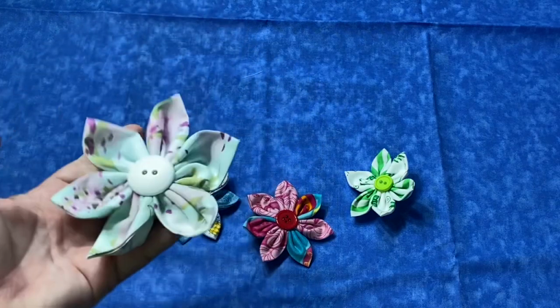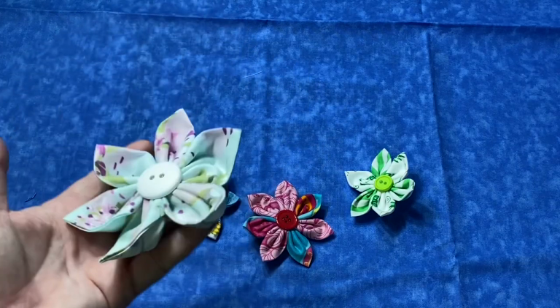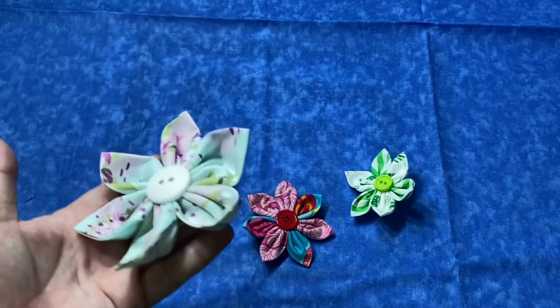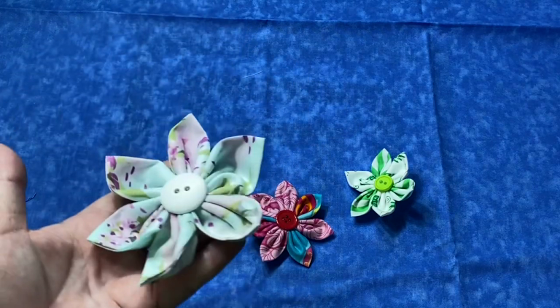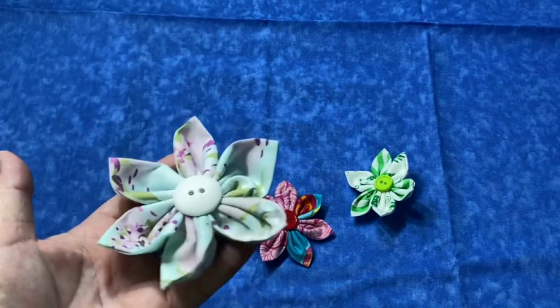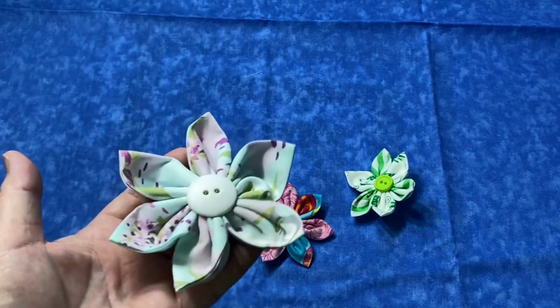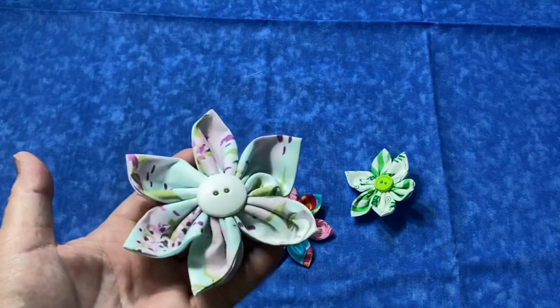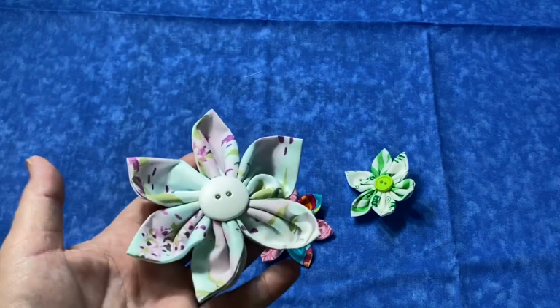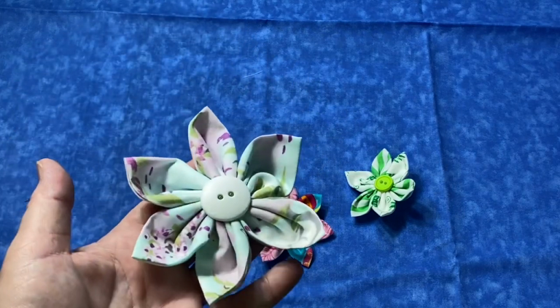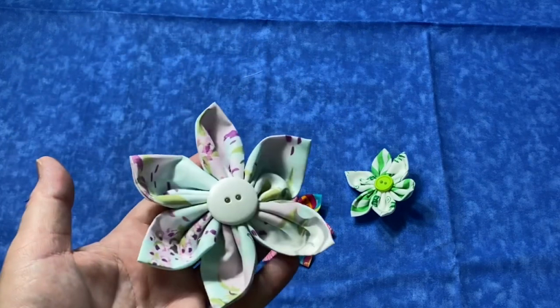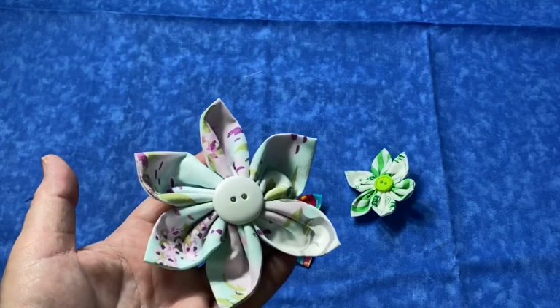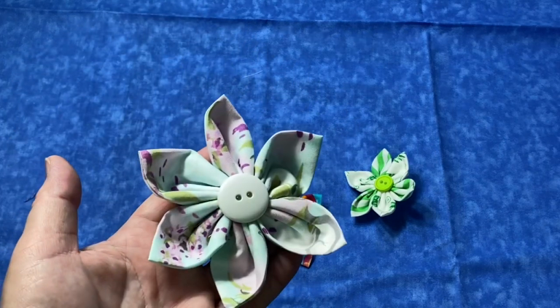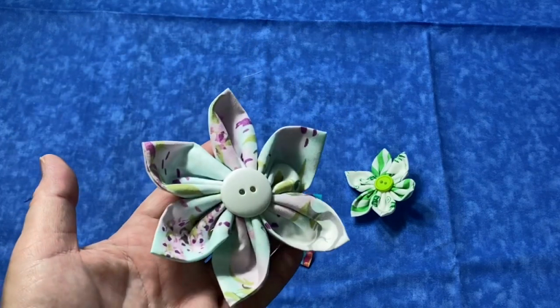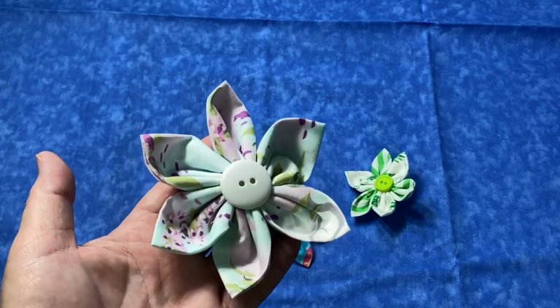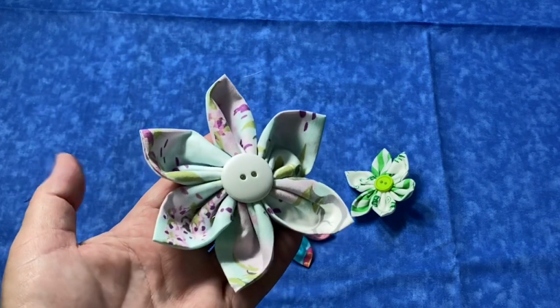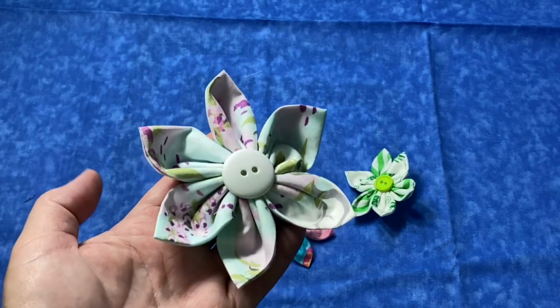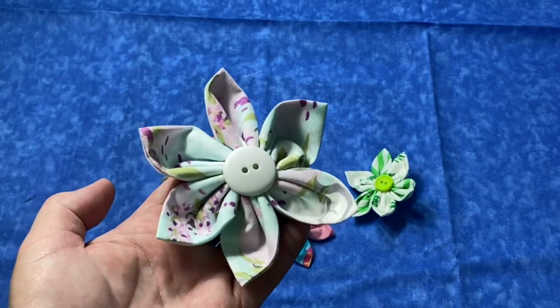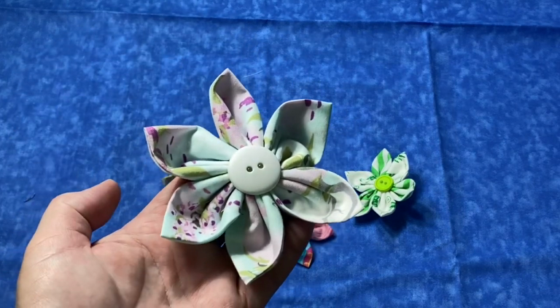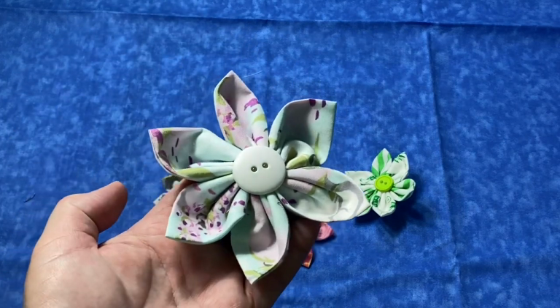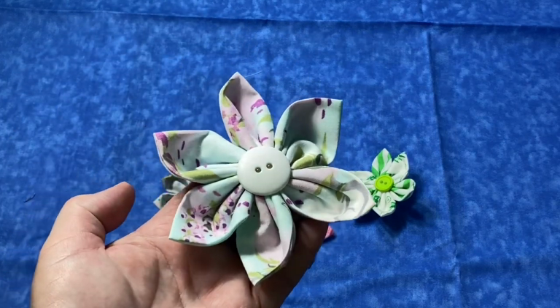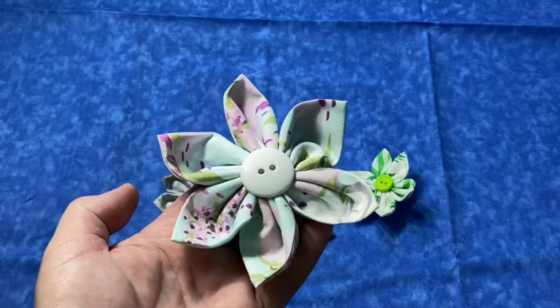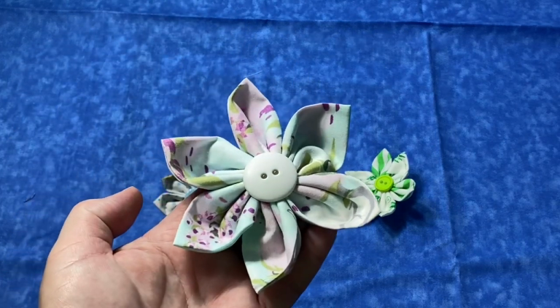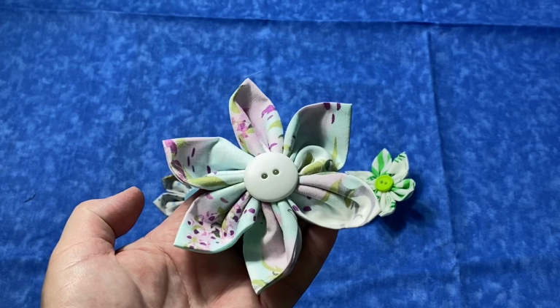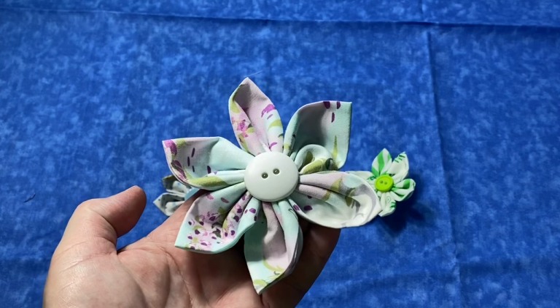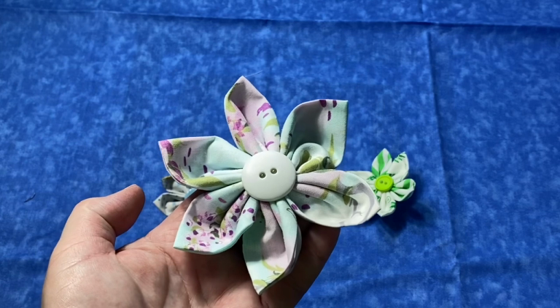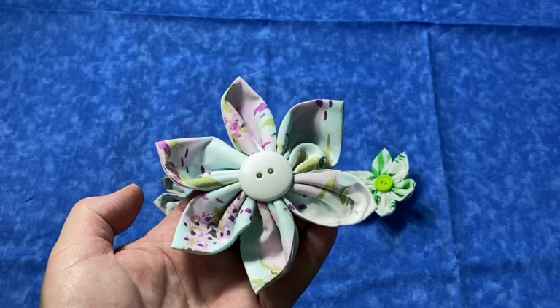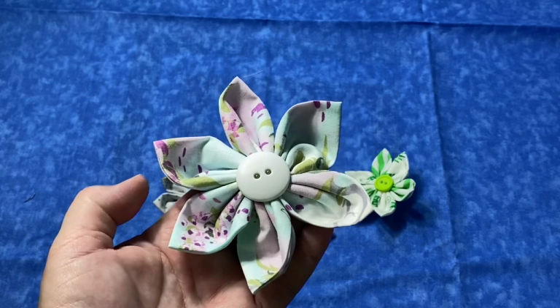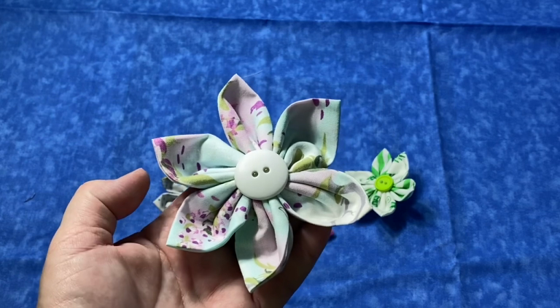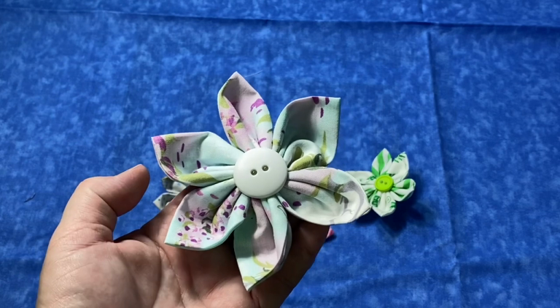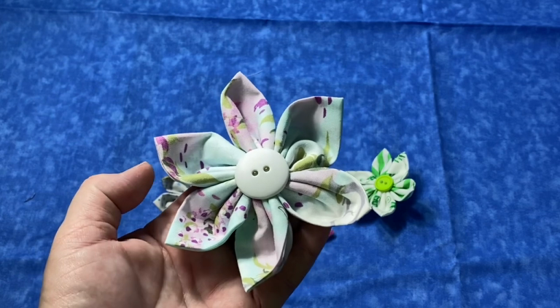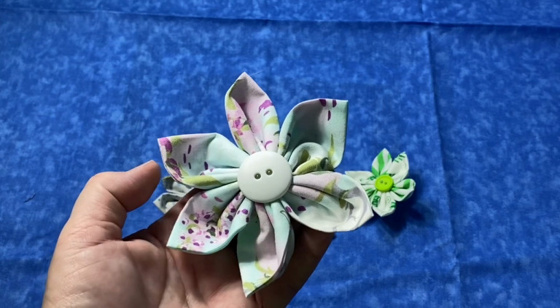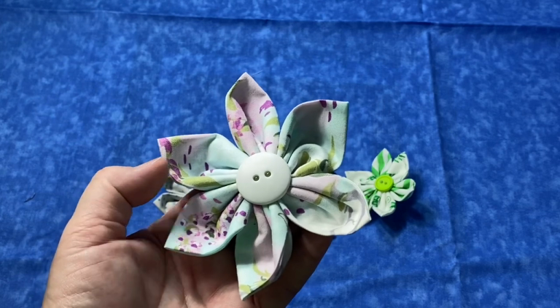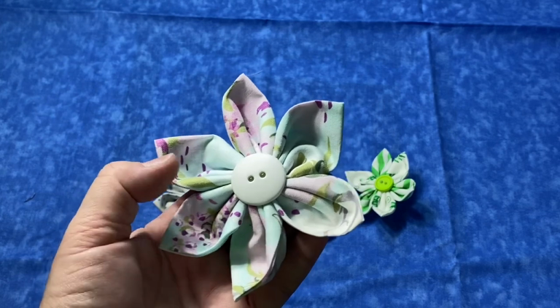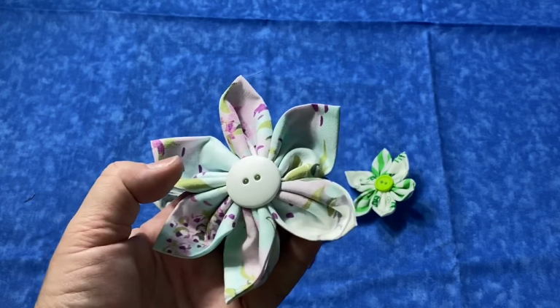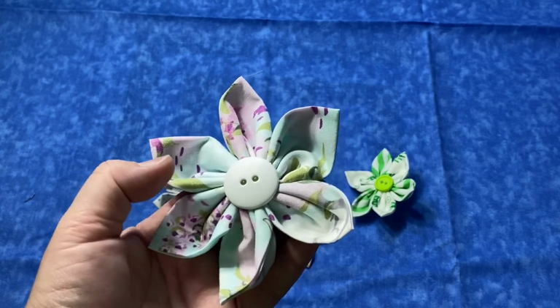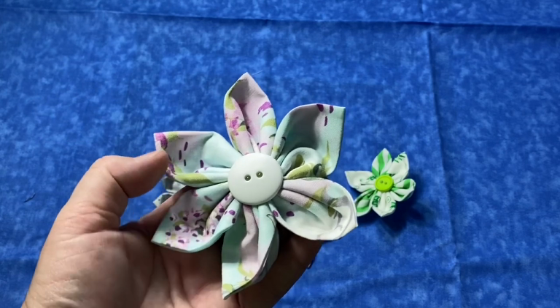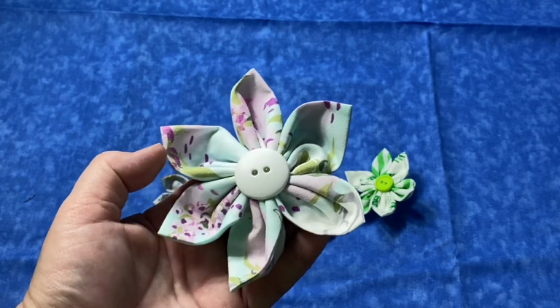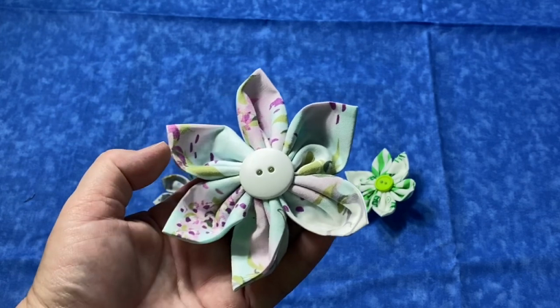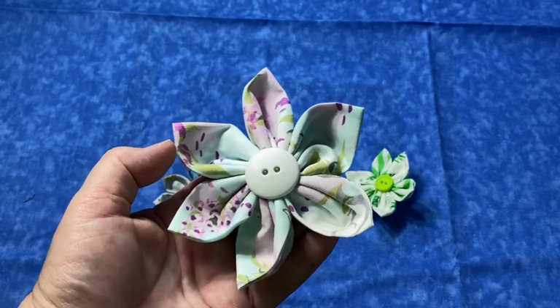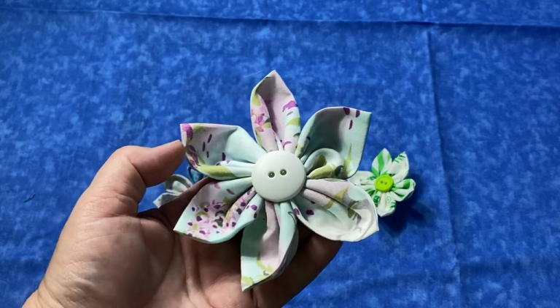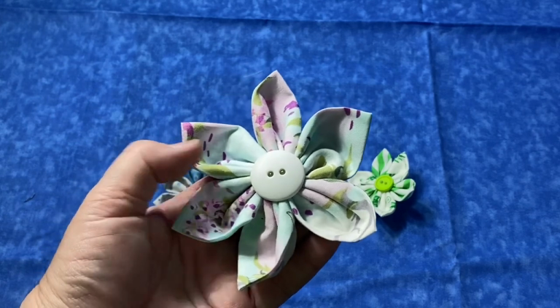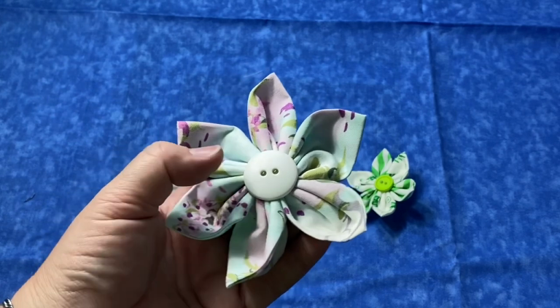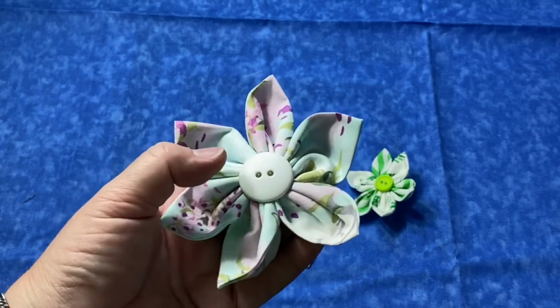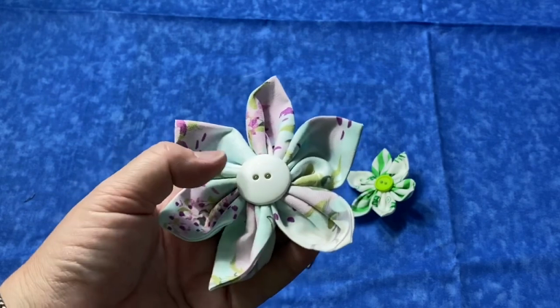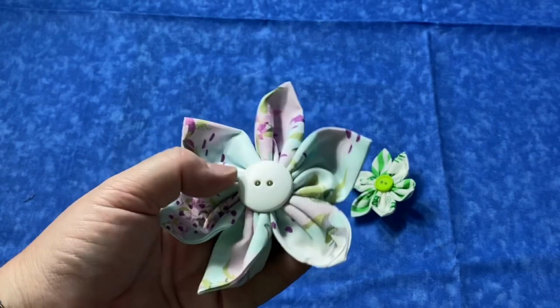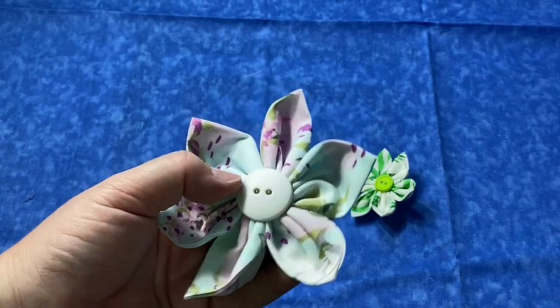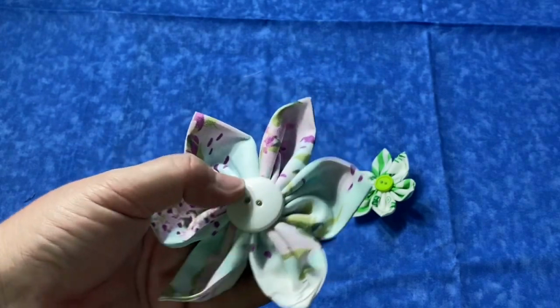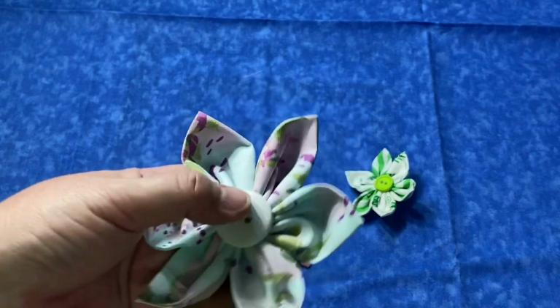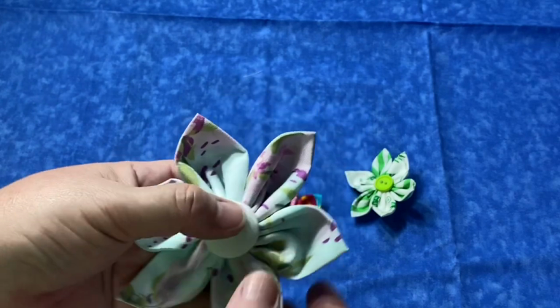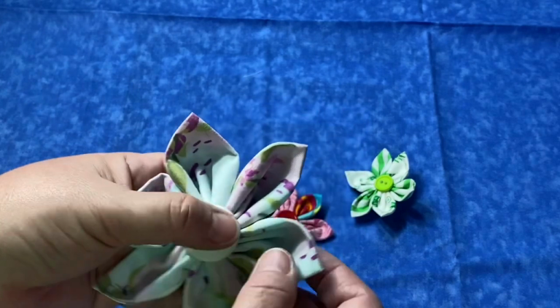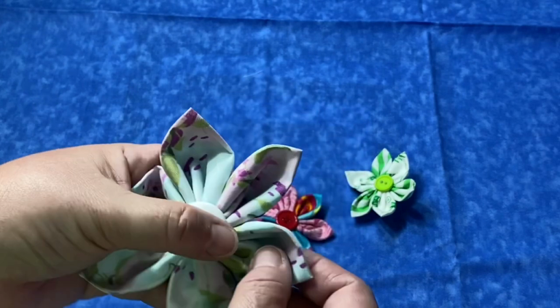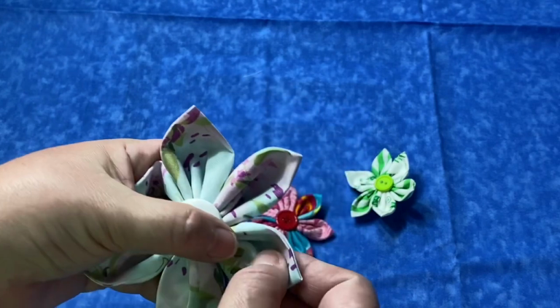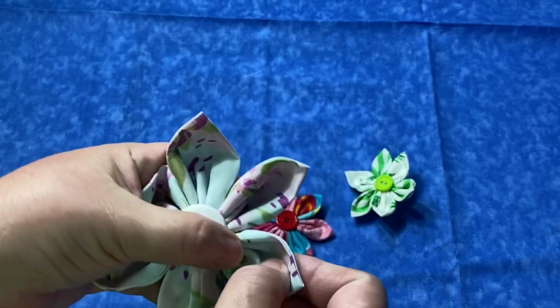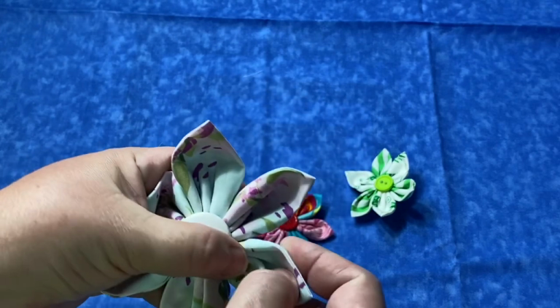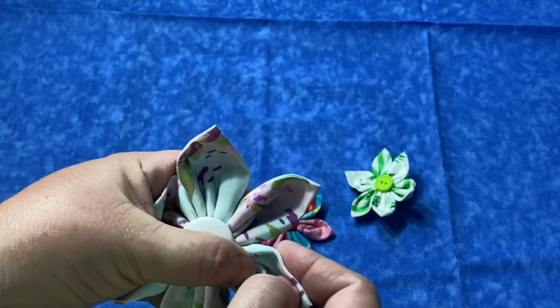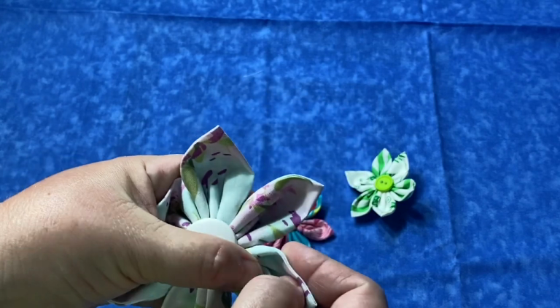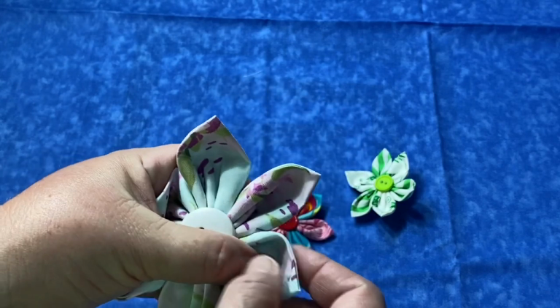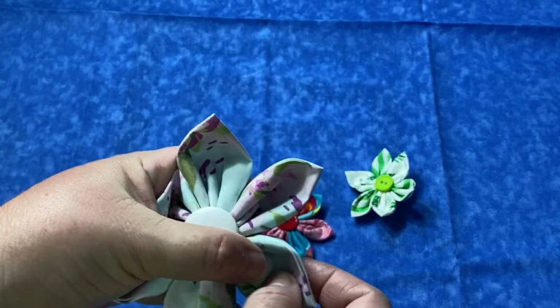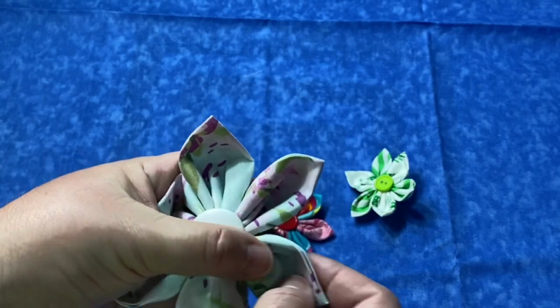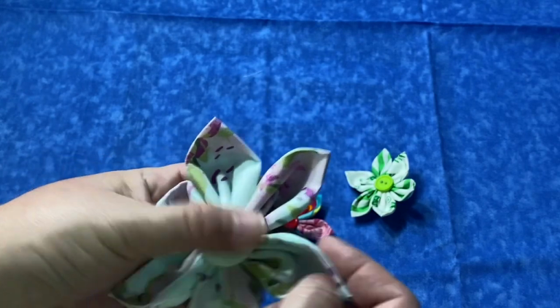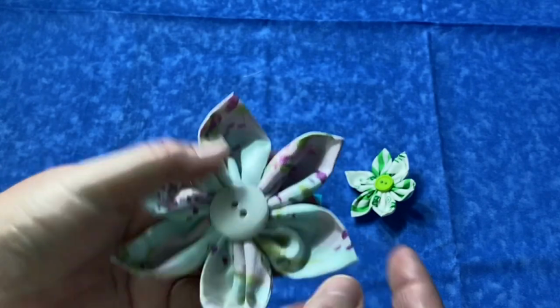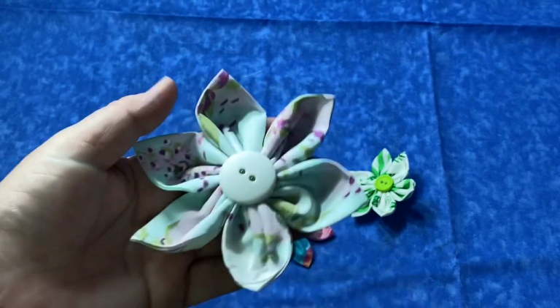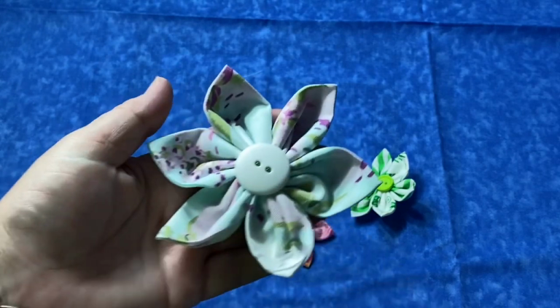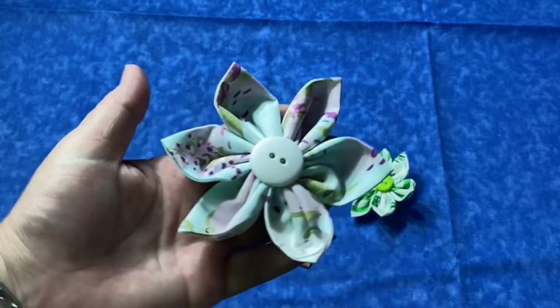Hey guys, it's Robyn from RS Island Crafts, and welcome to my studio. Today we are going to work on some folded flowers.